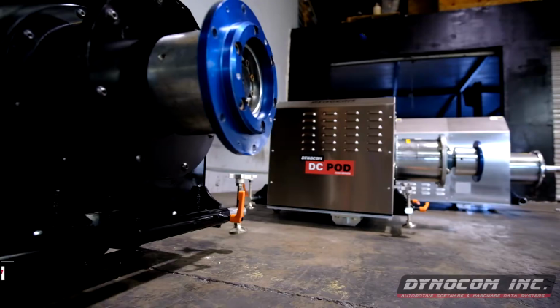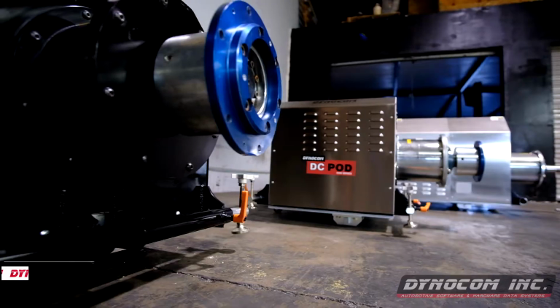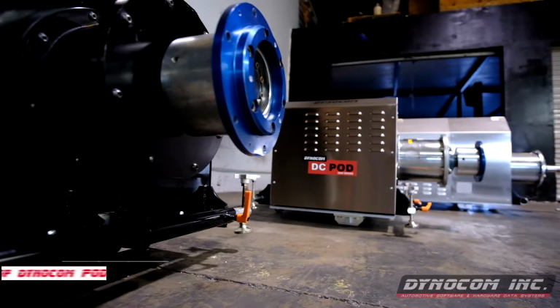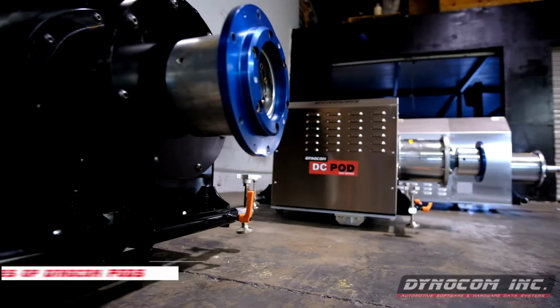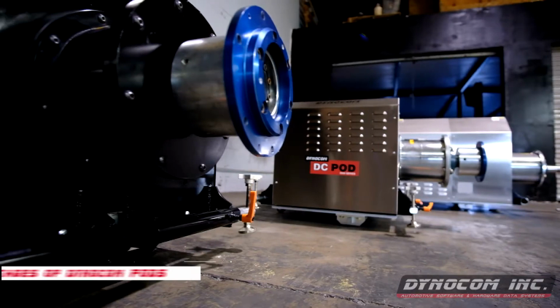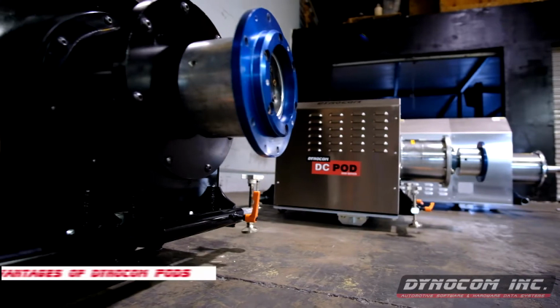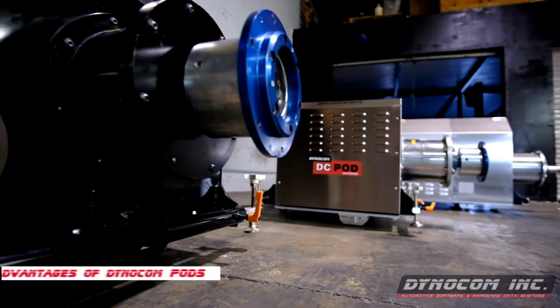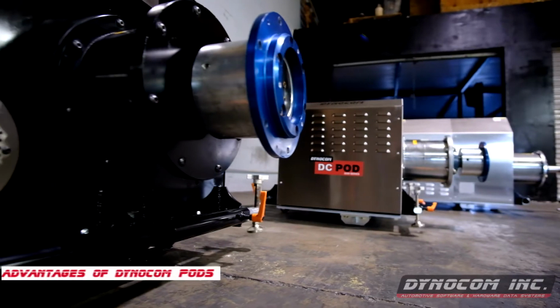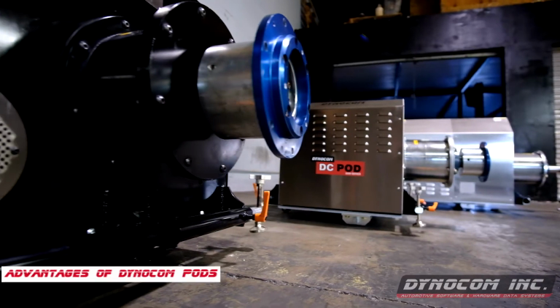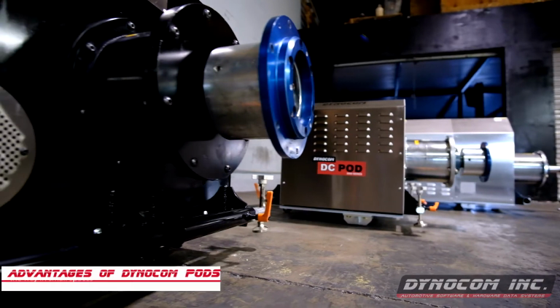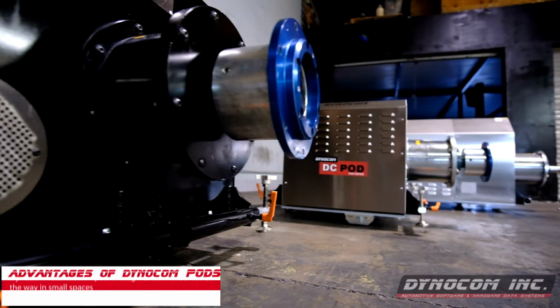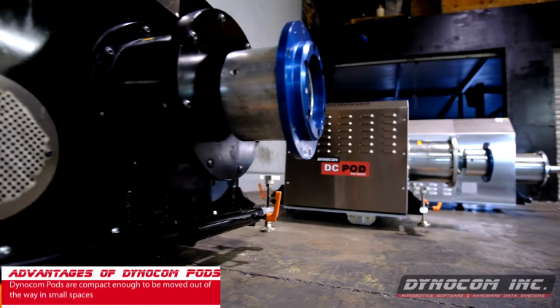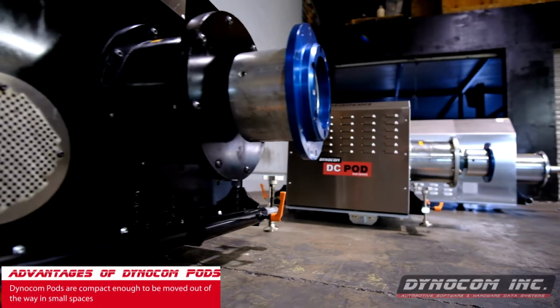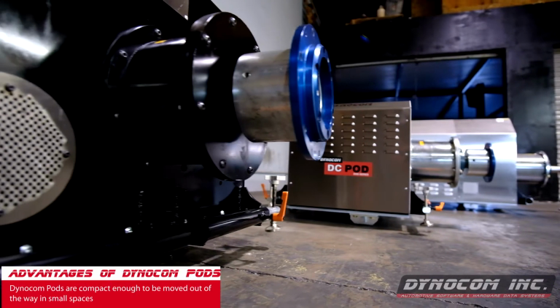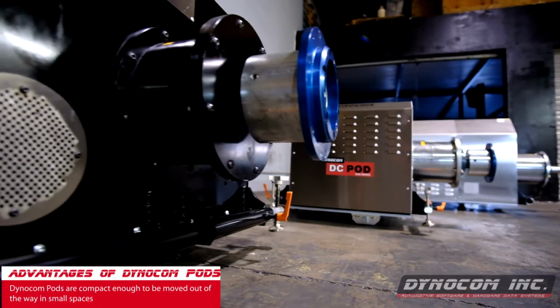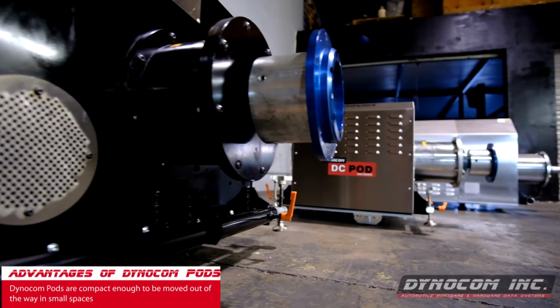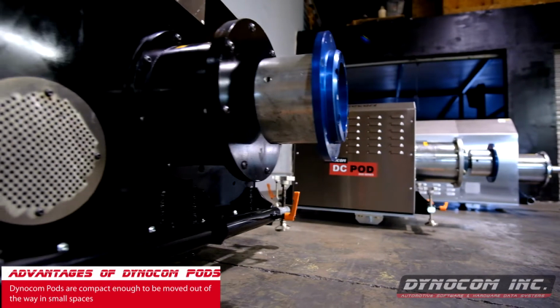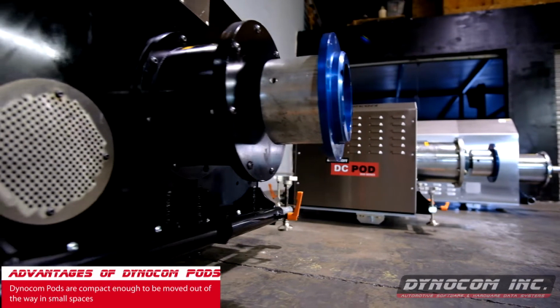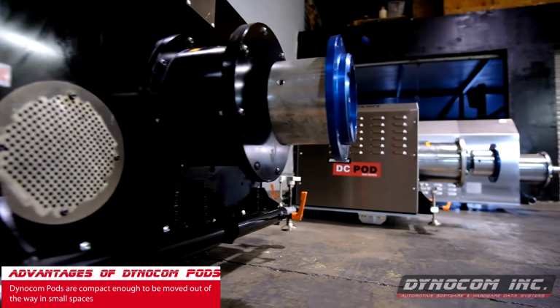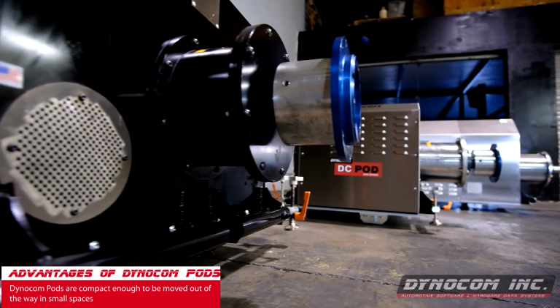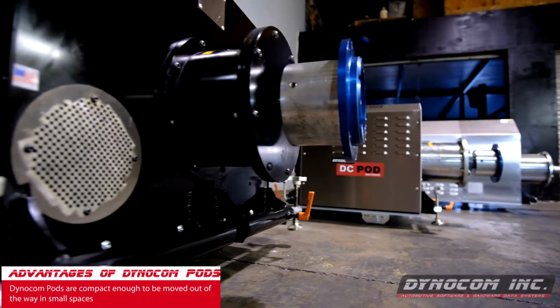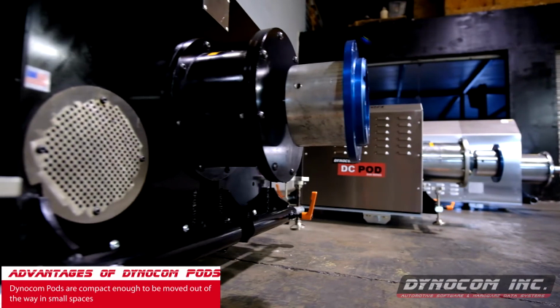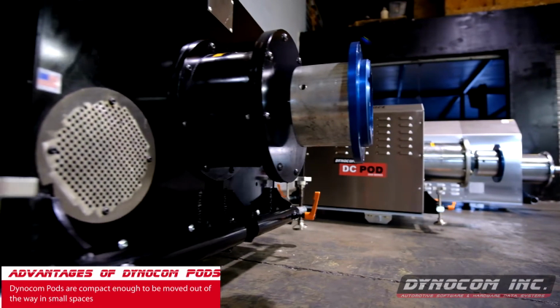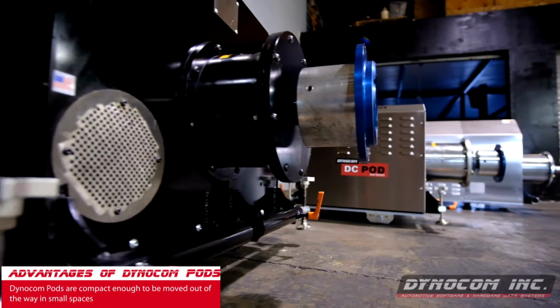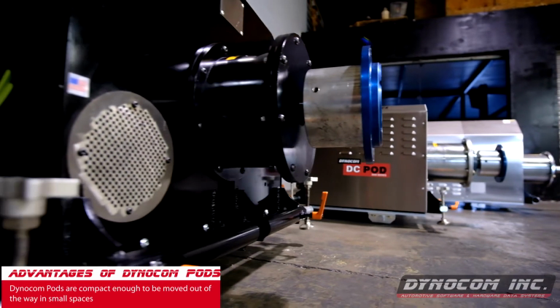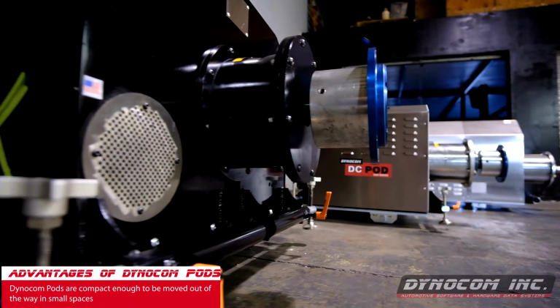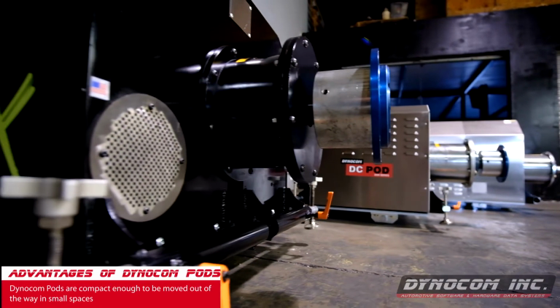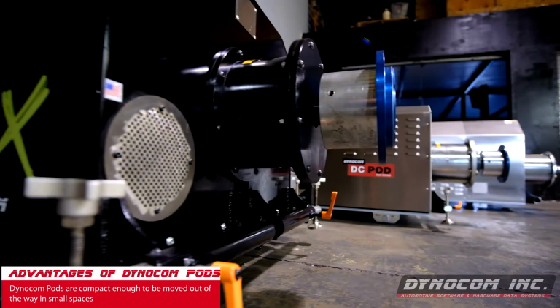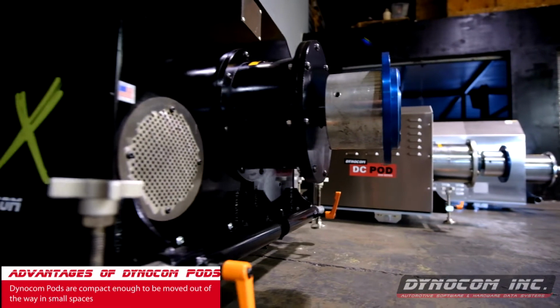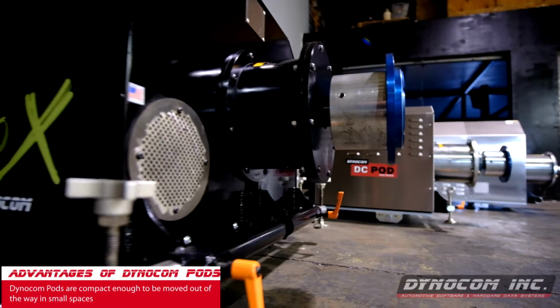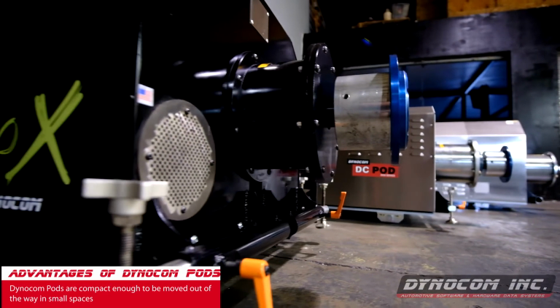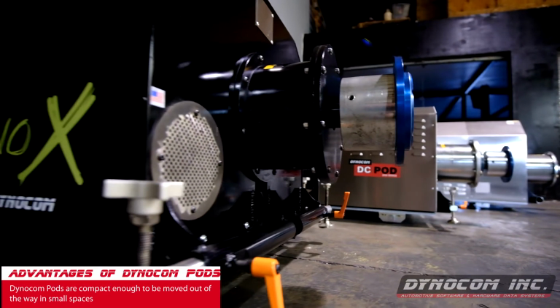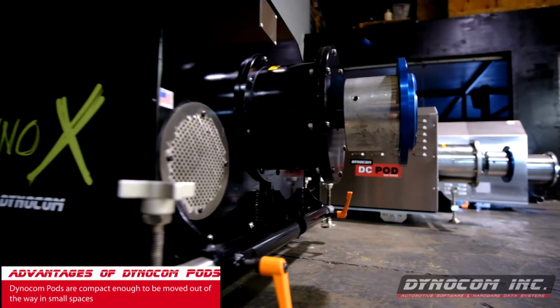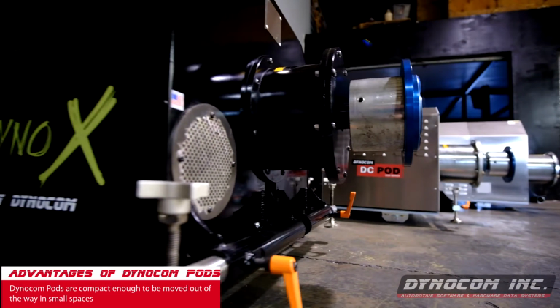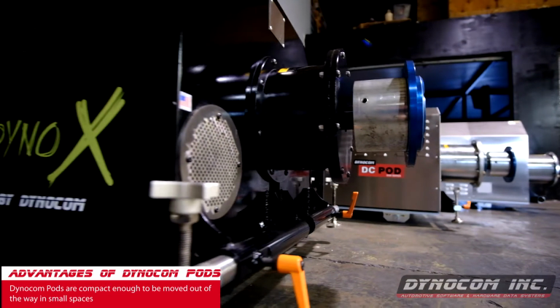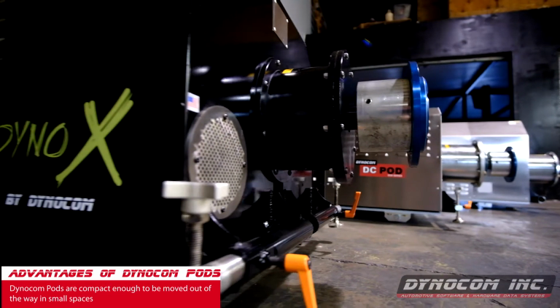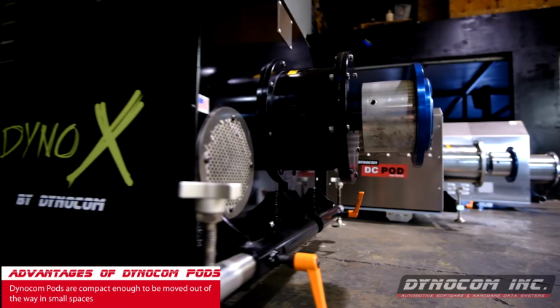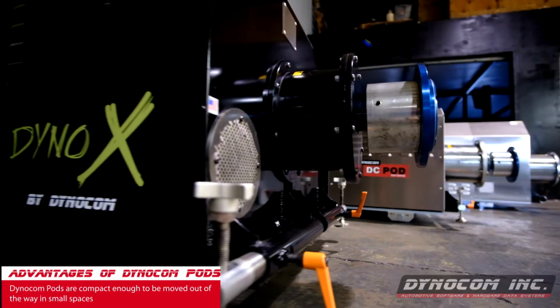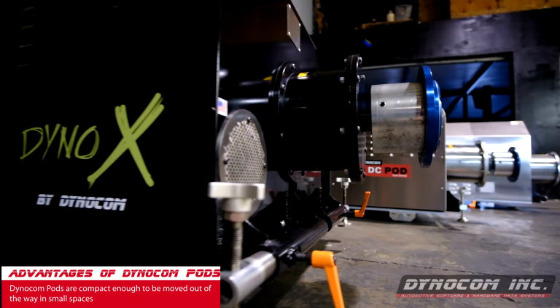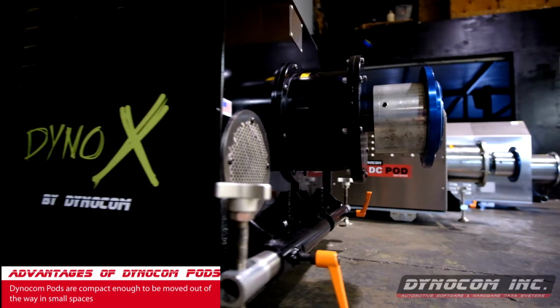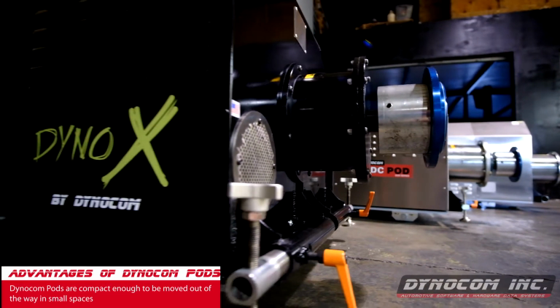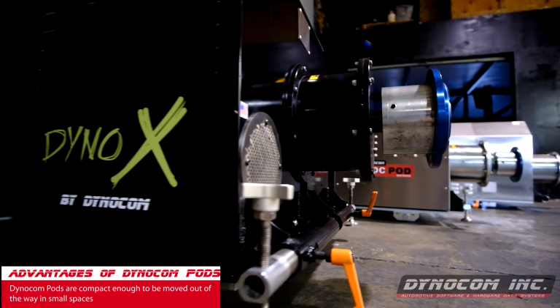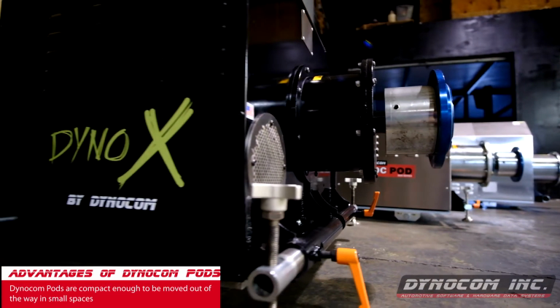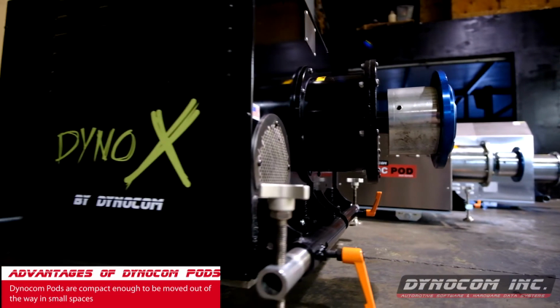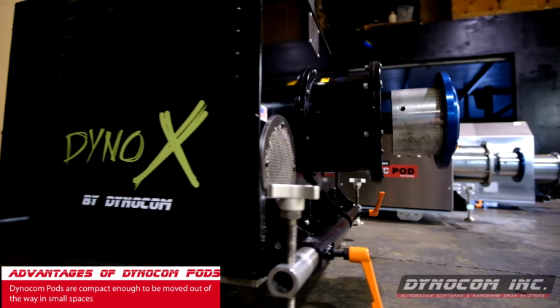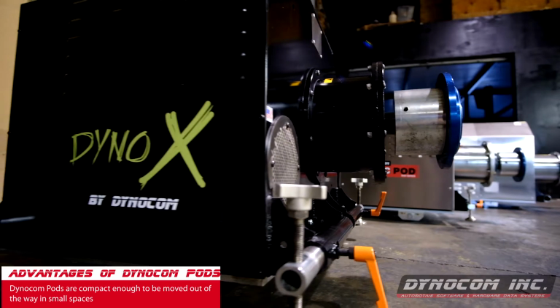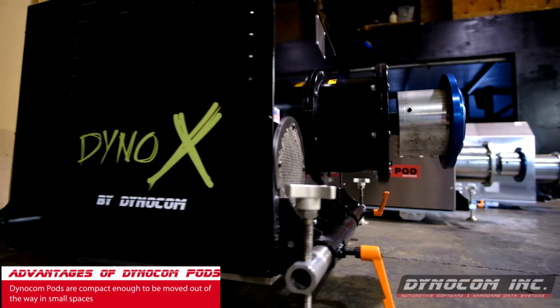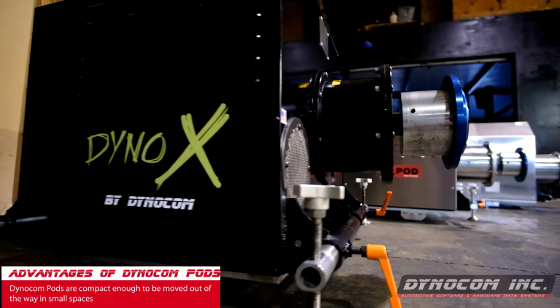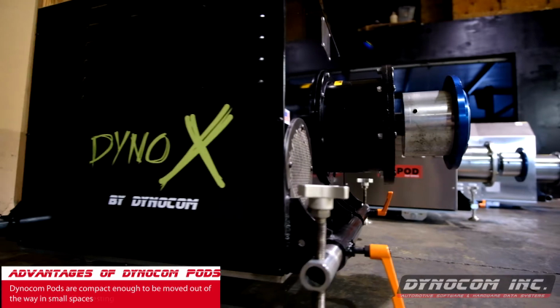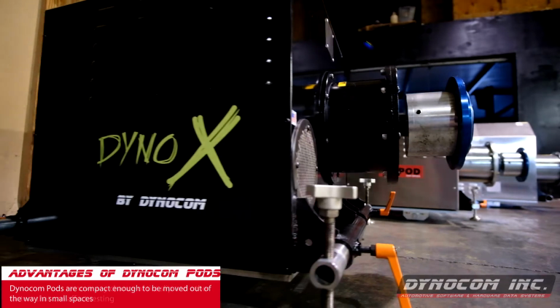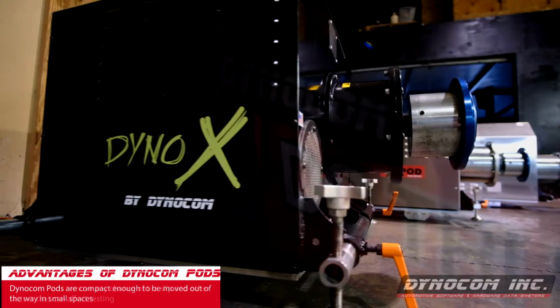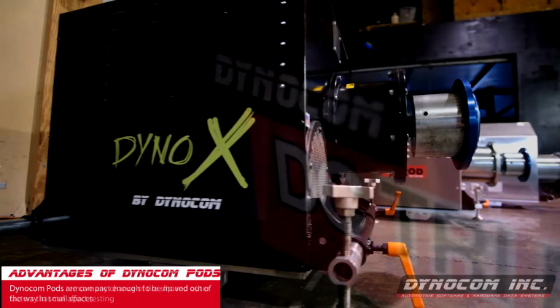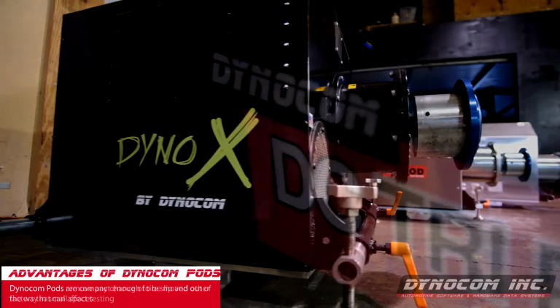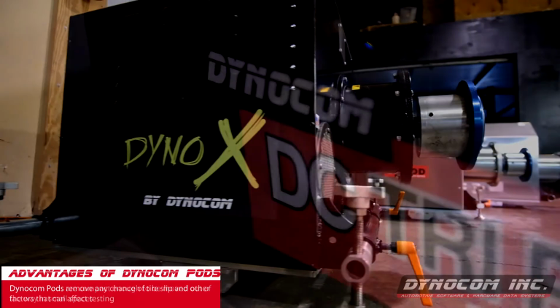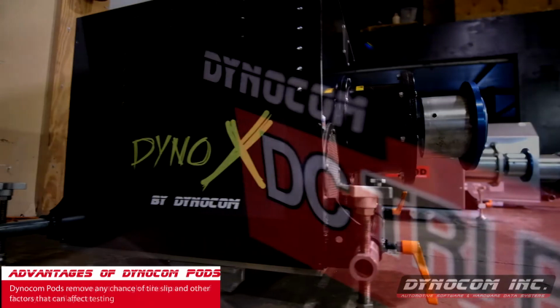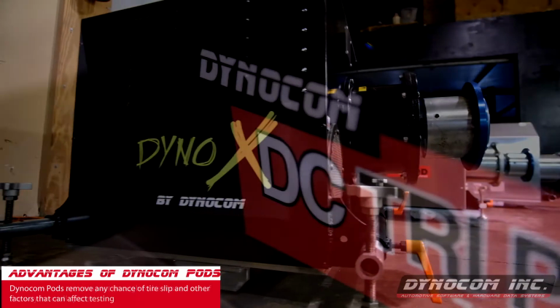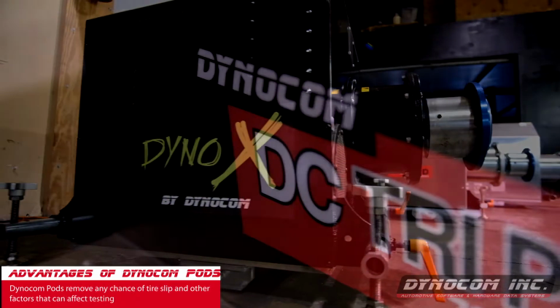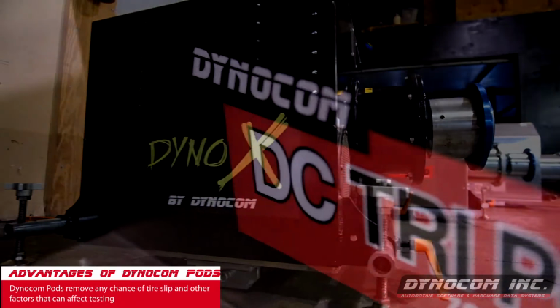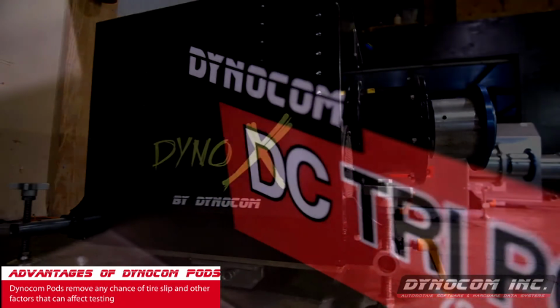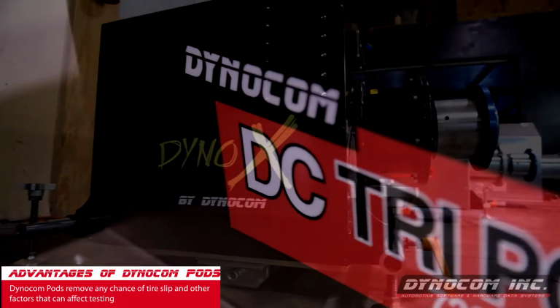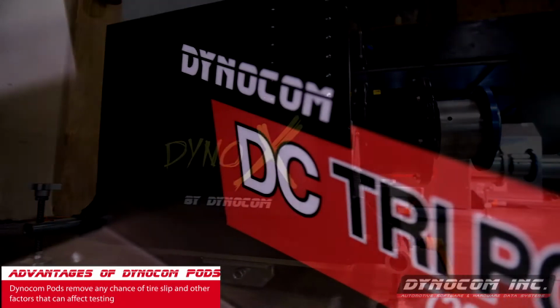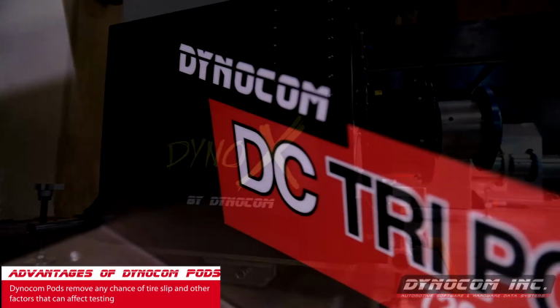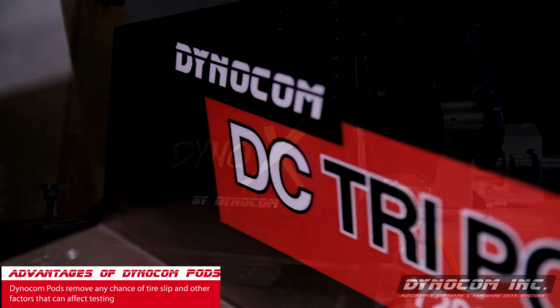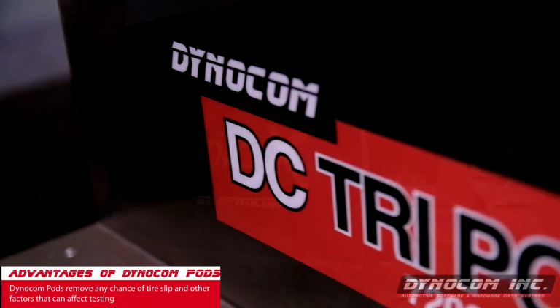The advantages to pods is they can be moved out of the way in a small shop situation. Another advantage is high horsepower, high torque vehicles.